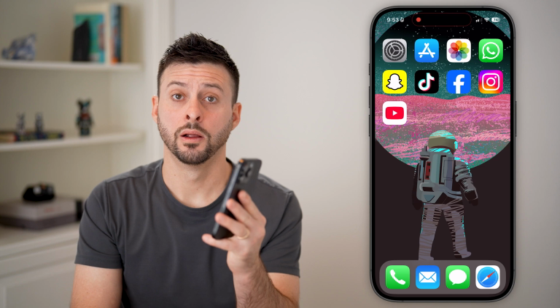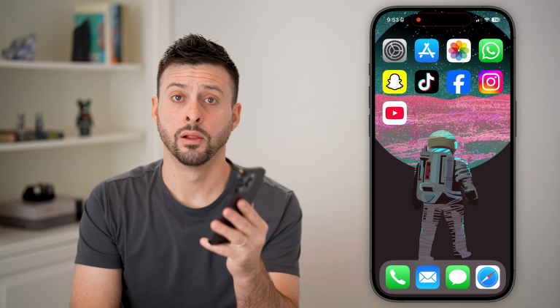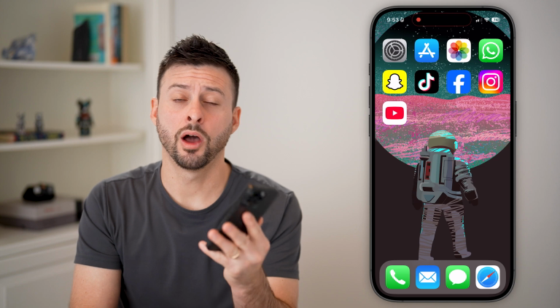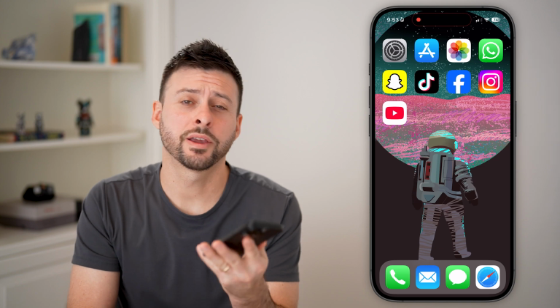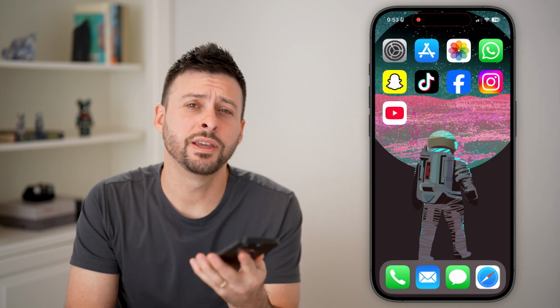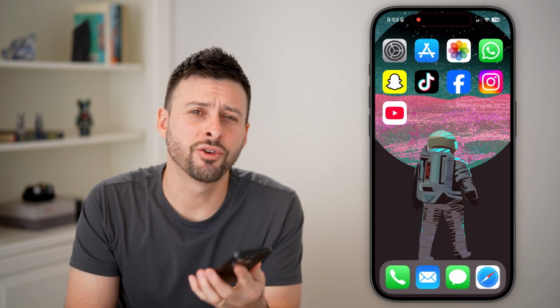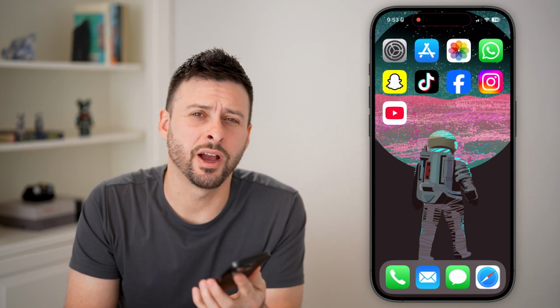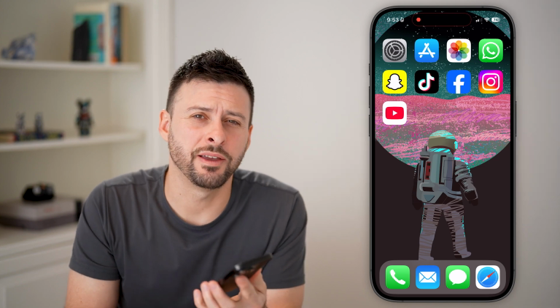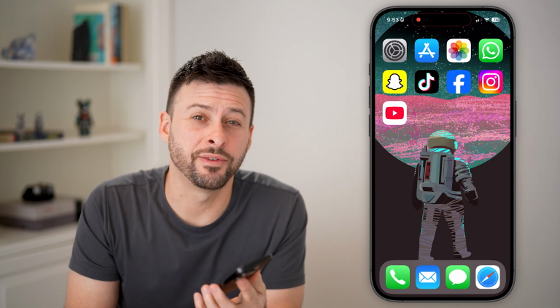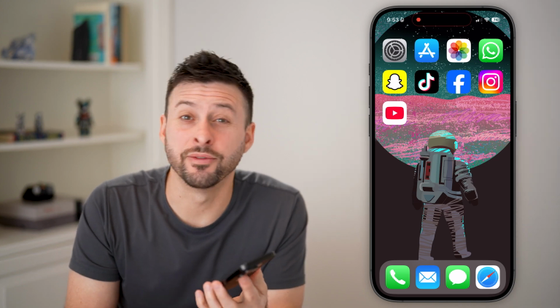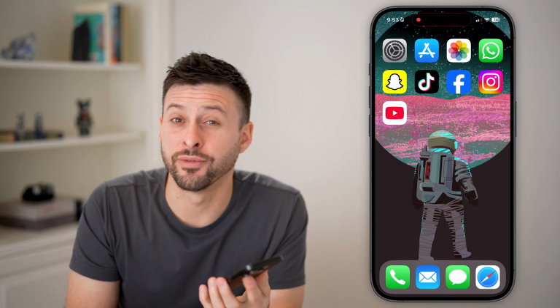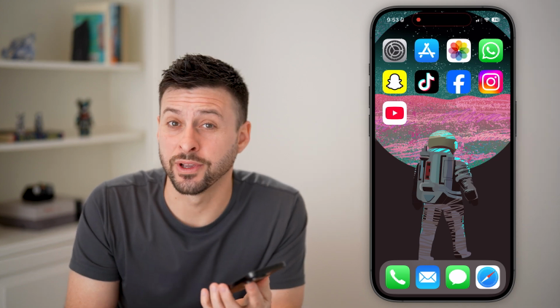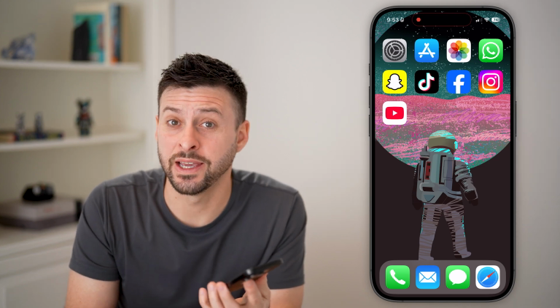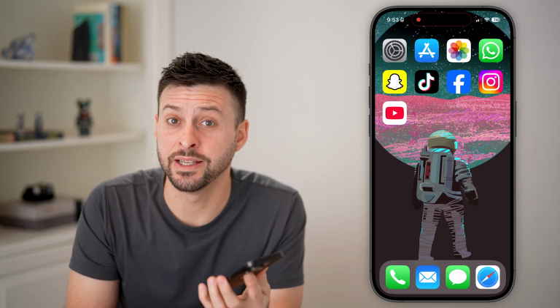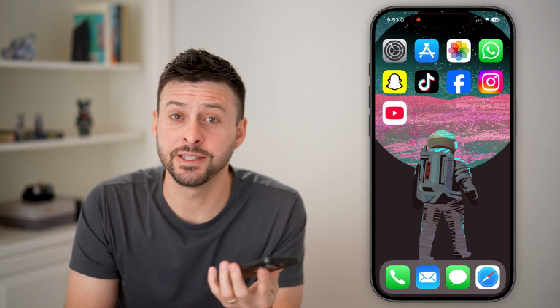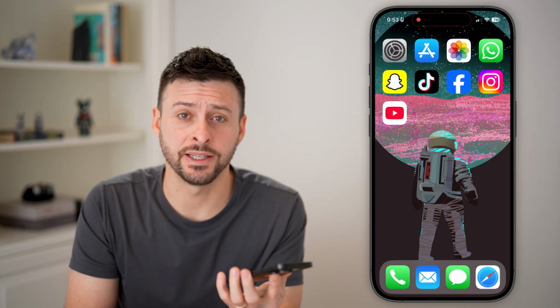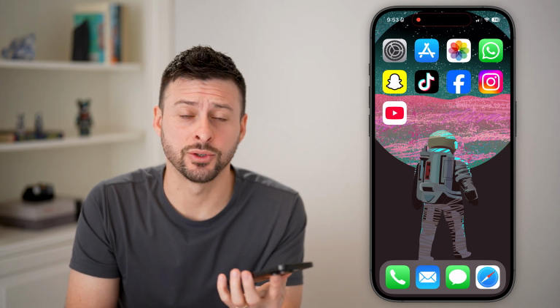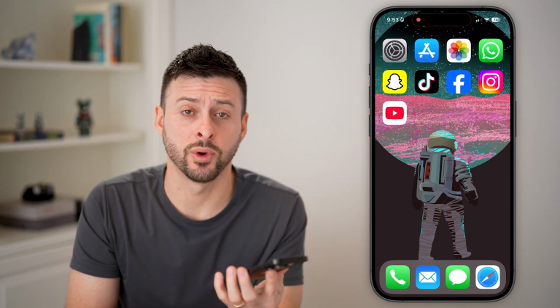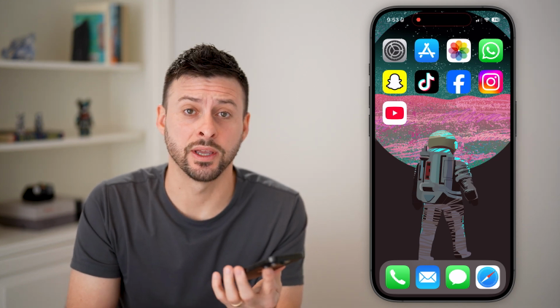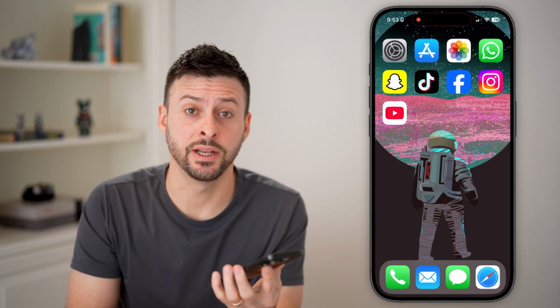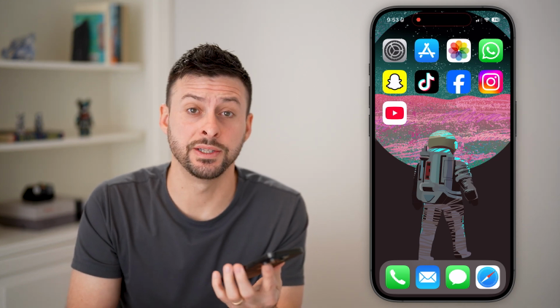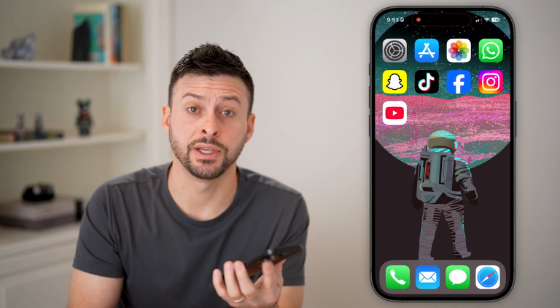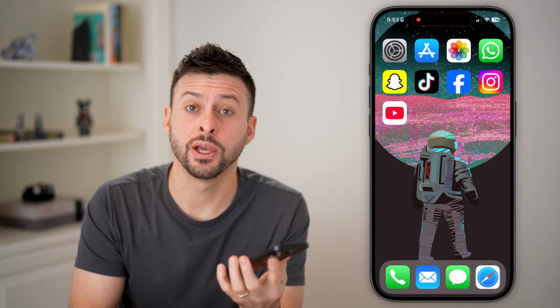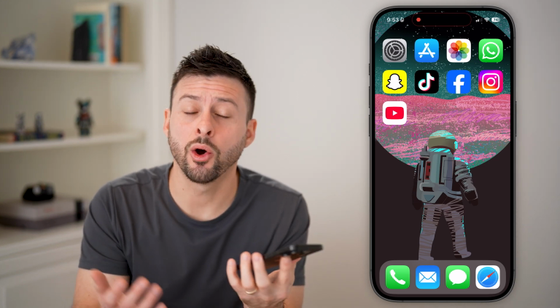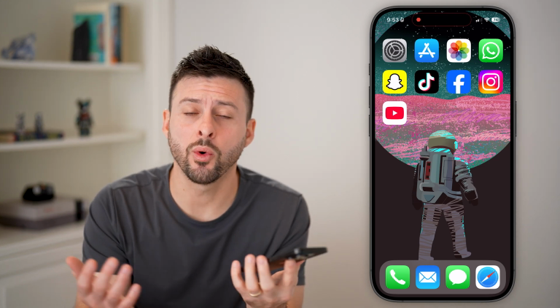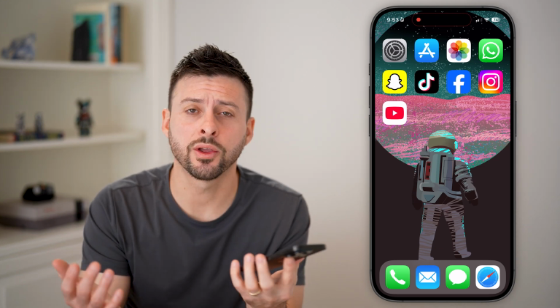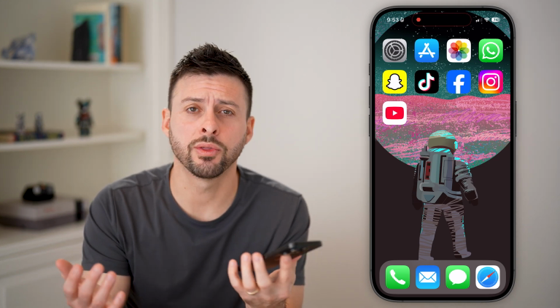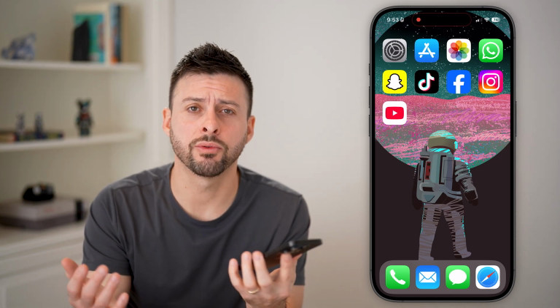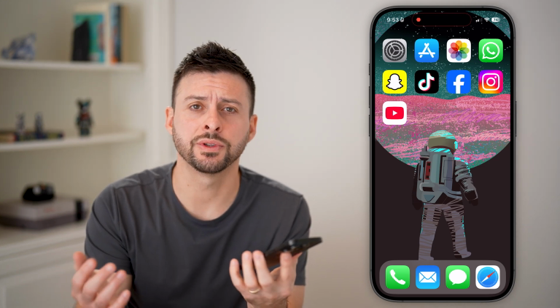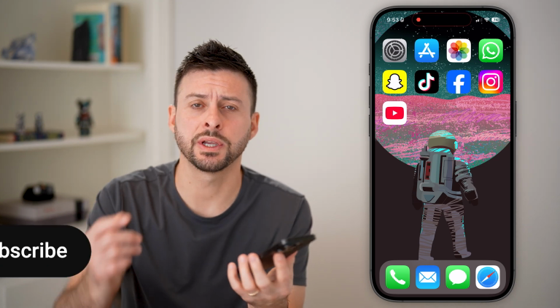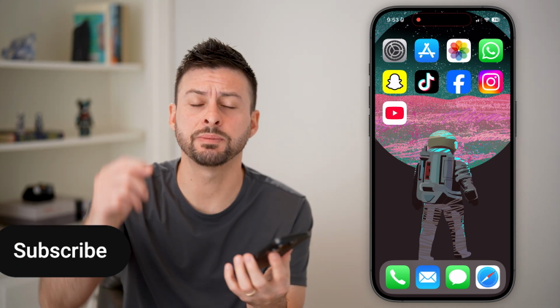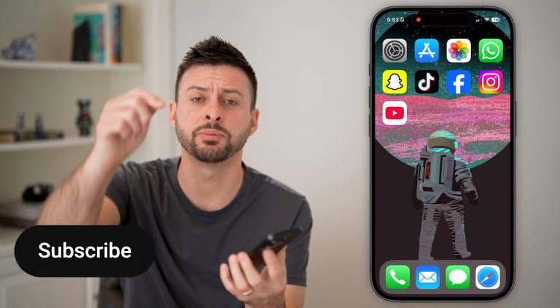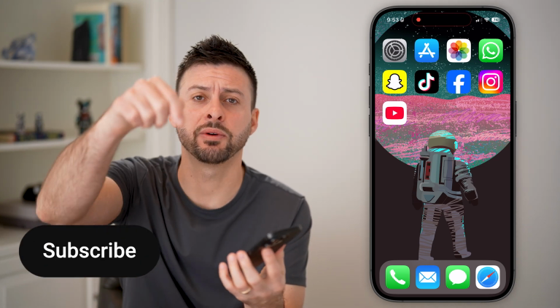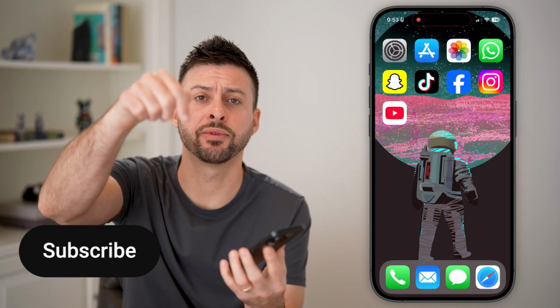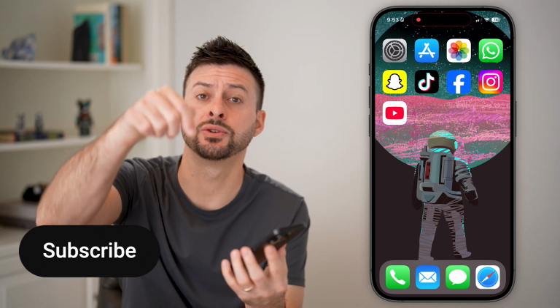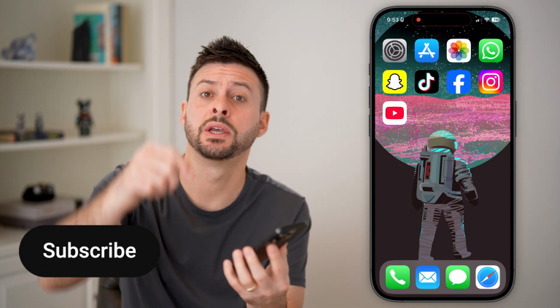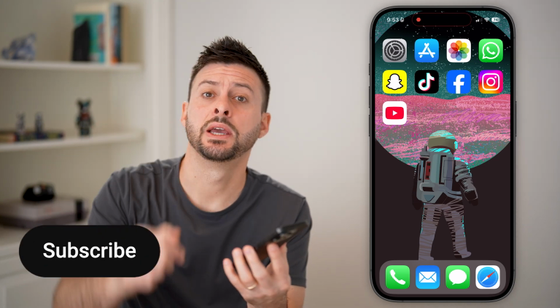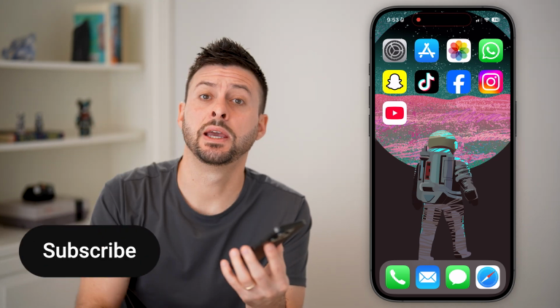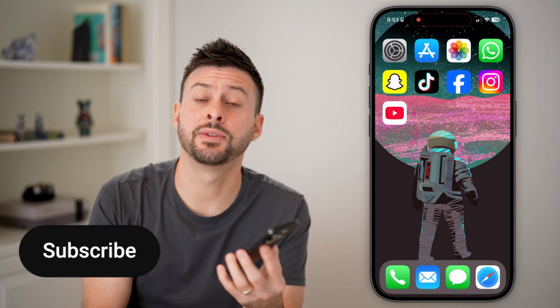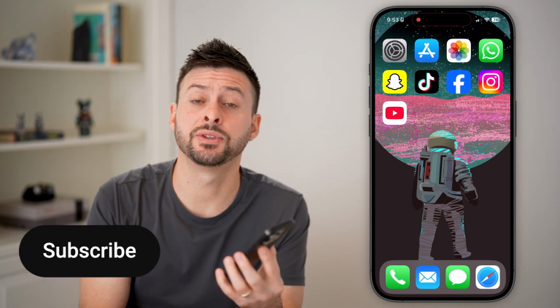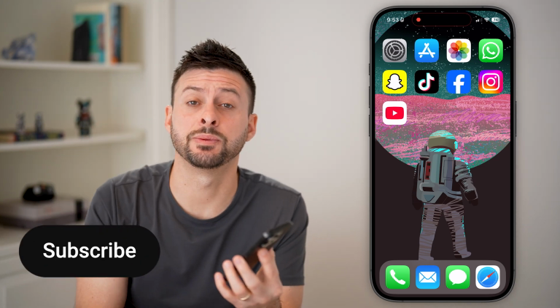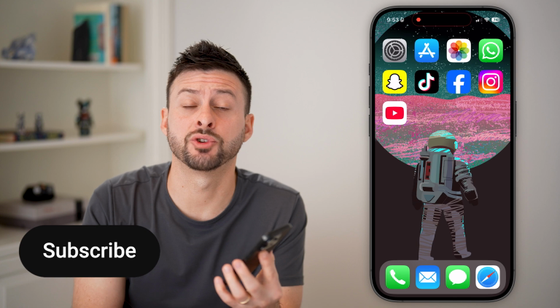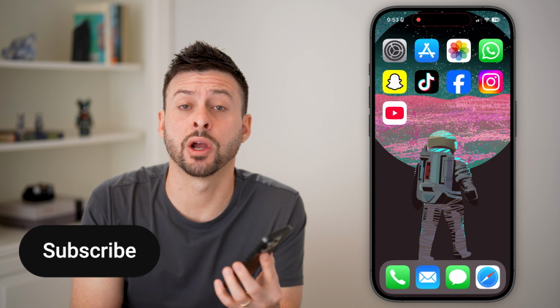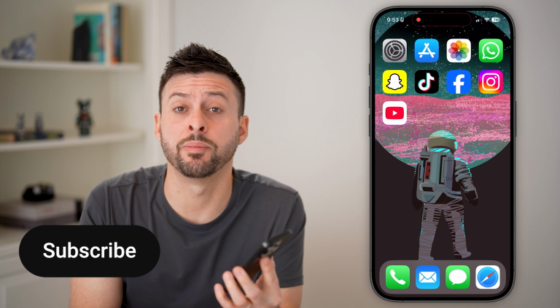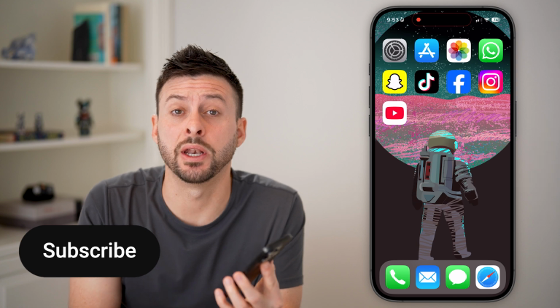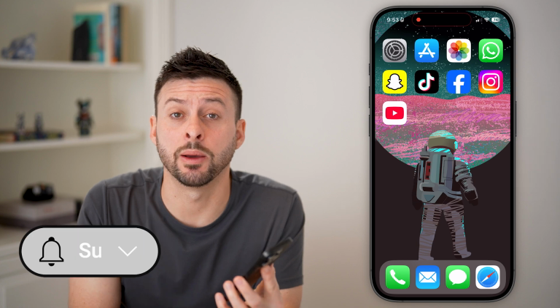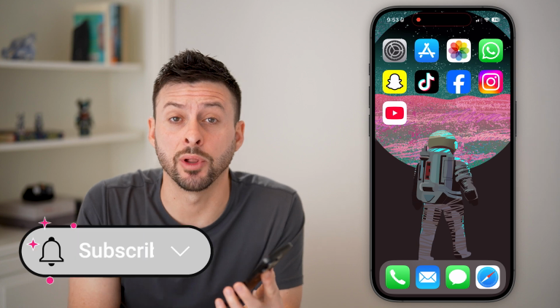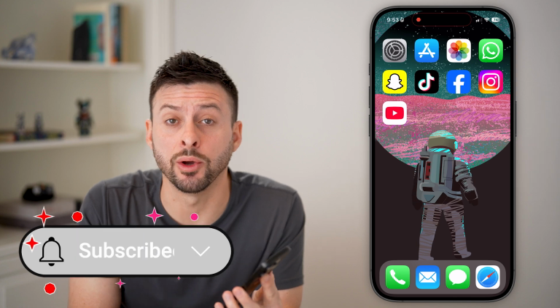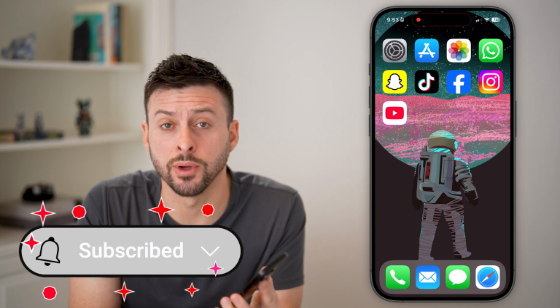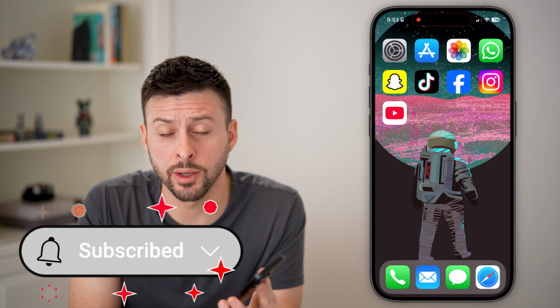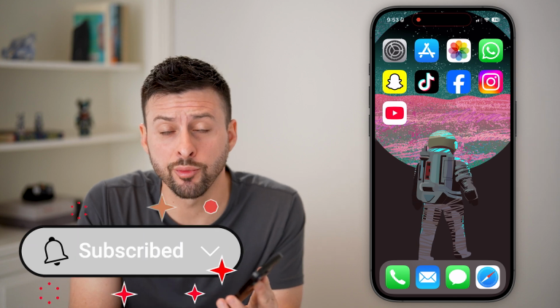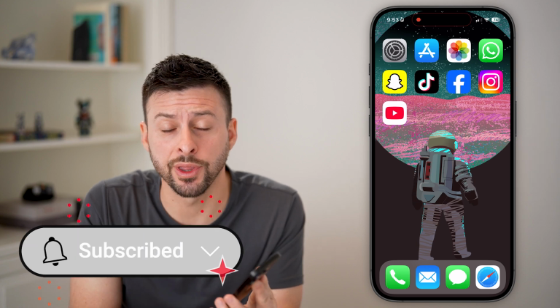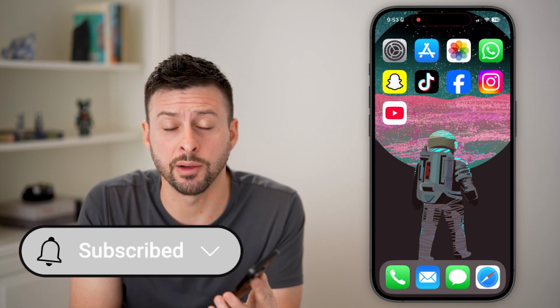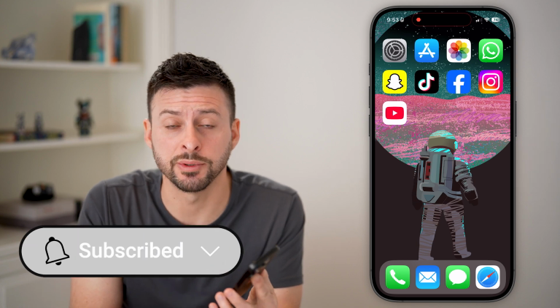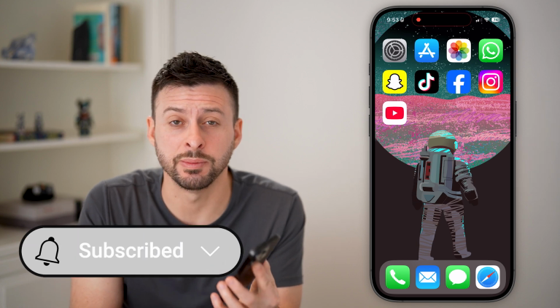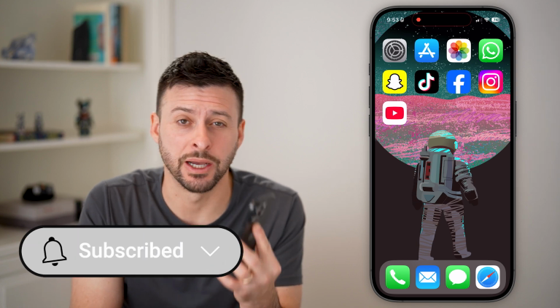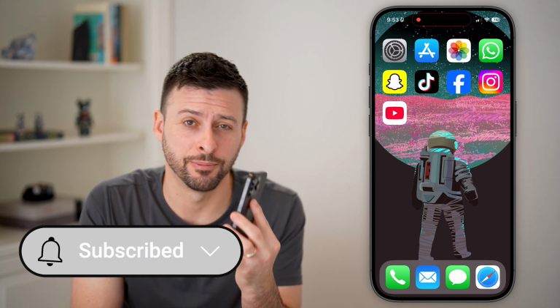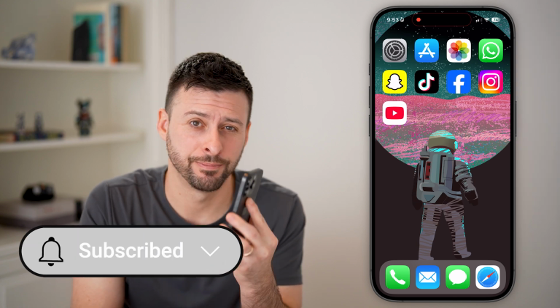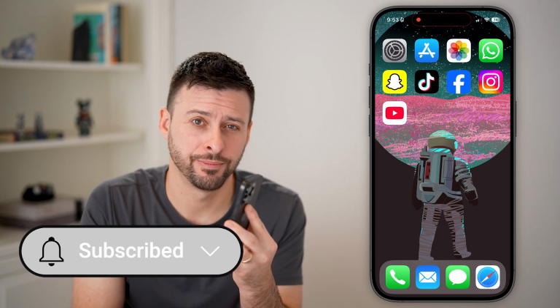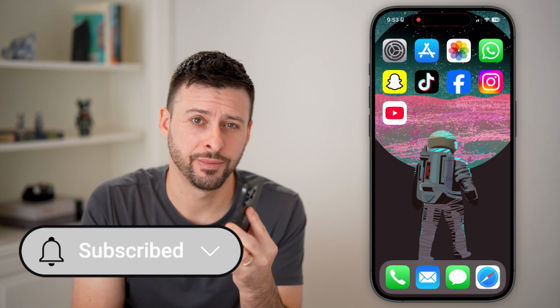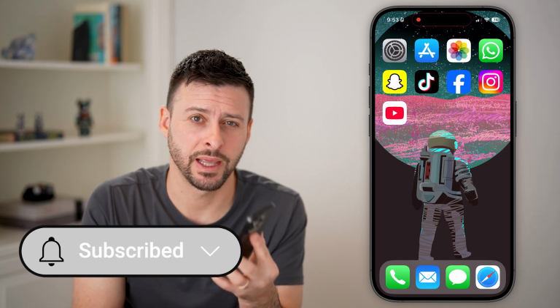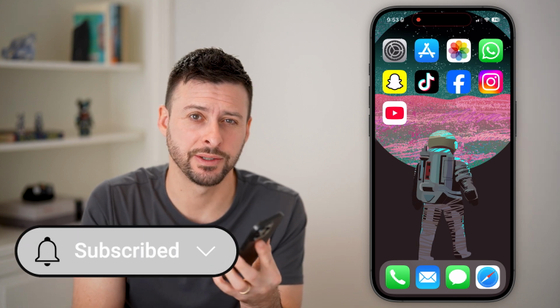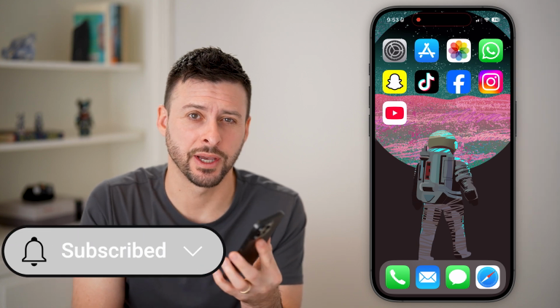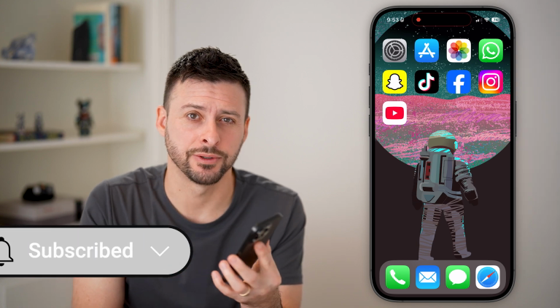Locking your iPhone for kids is quick and easy. I'll walk you through the steps, but first hit the subscribe button down below — it really helps me out. Thanks guys.